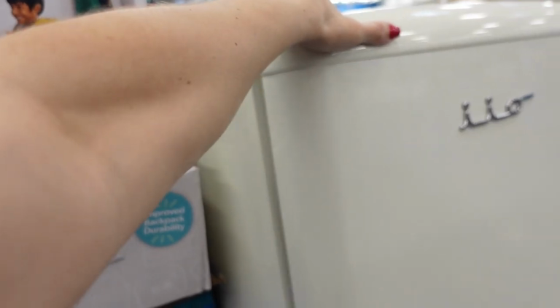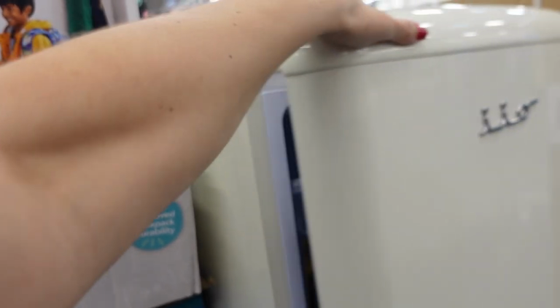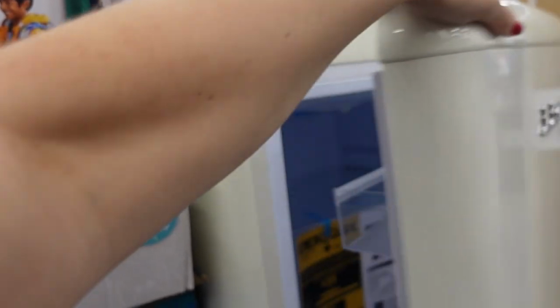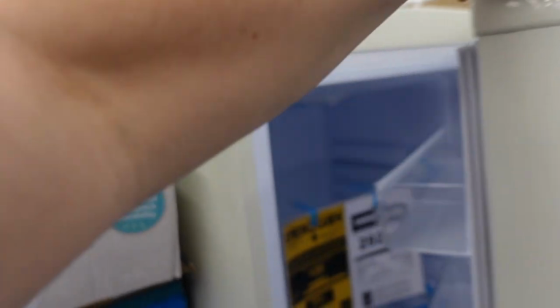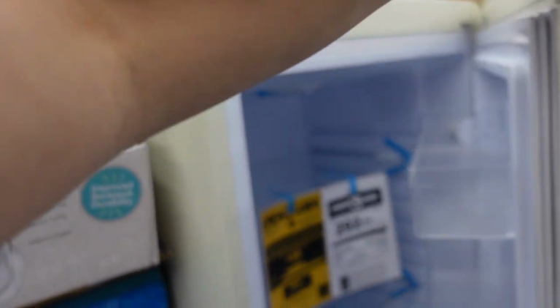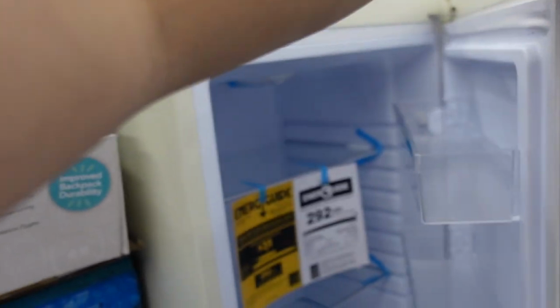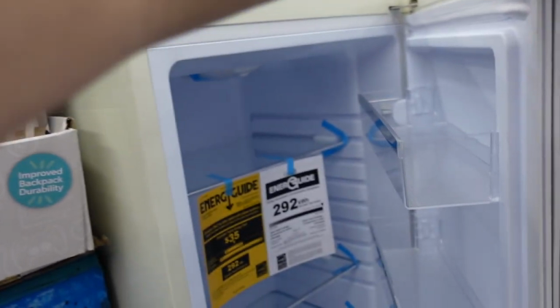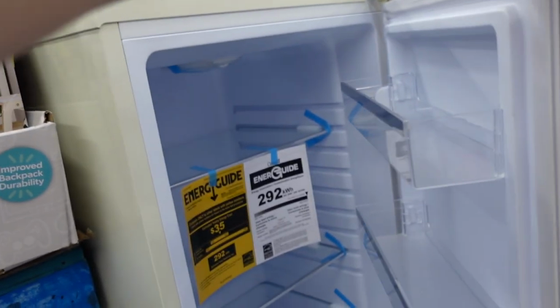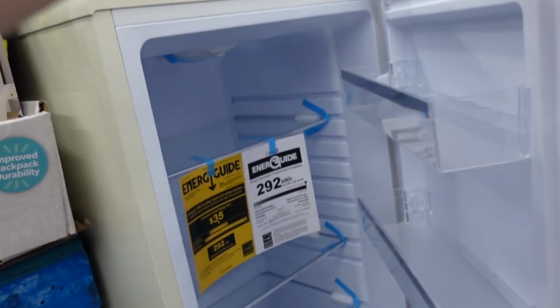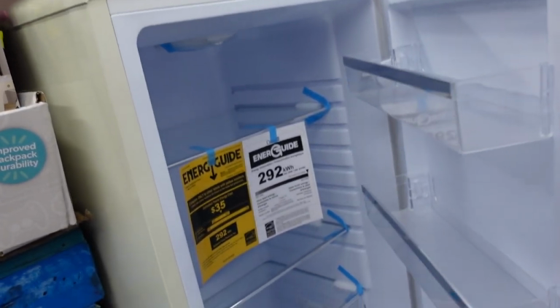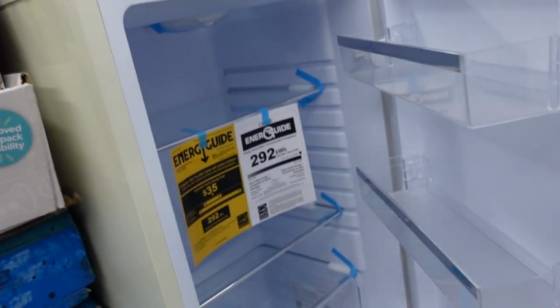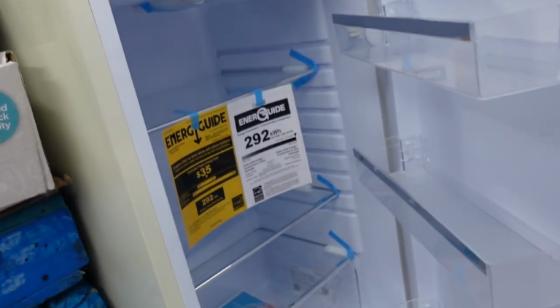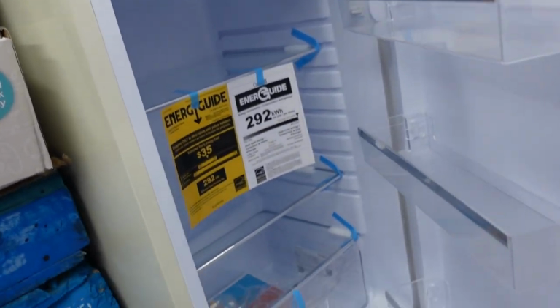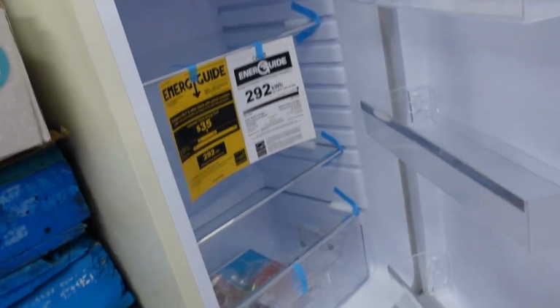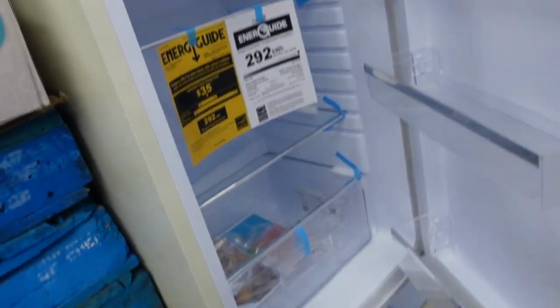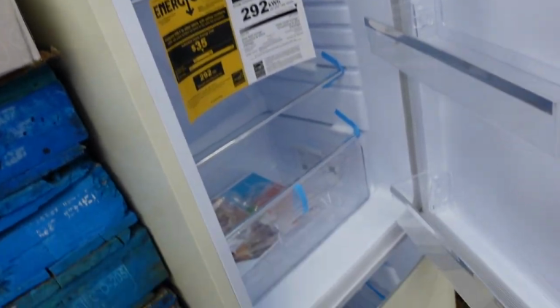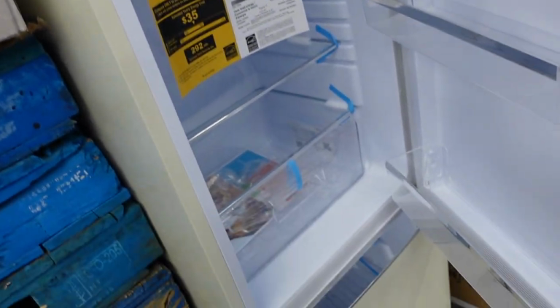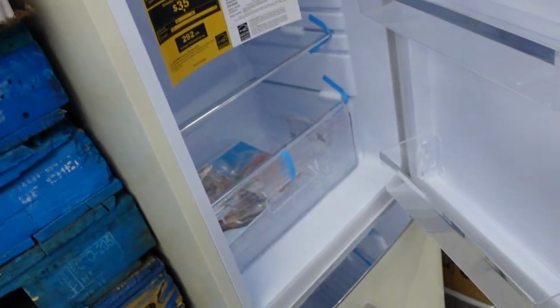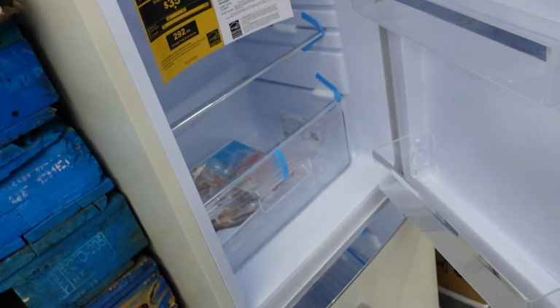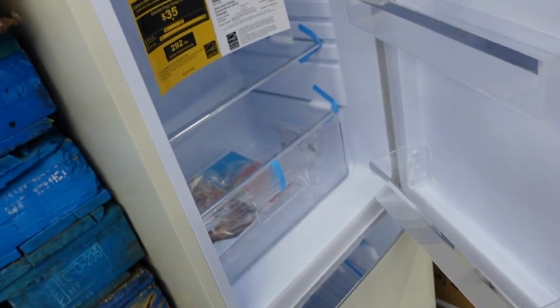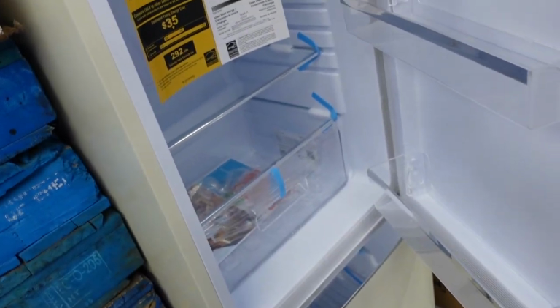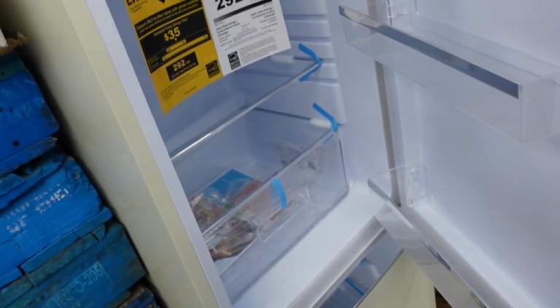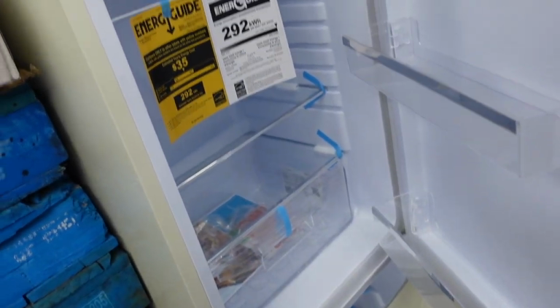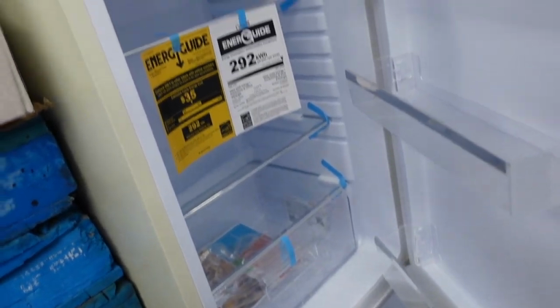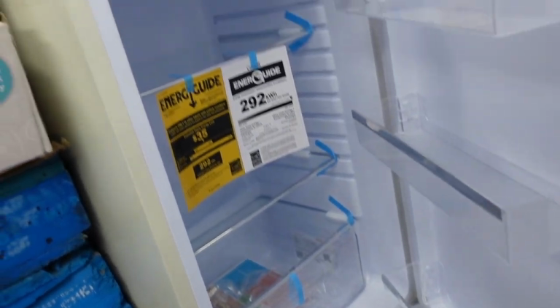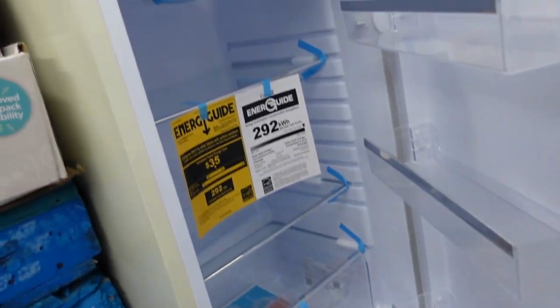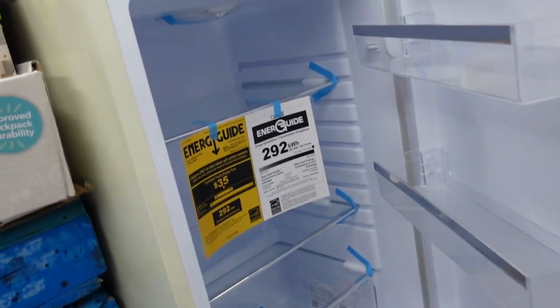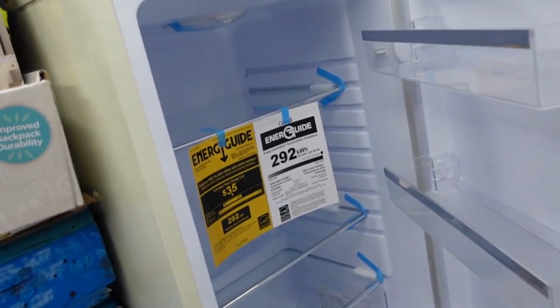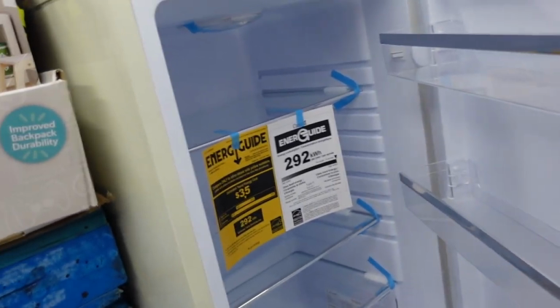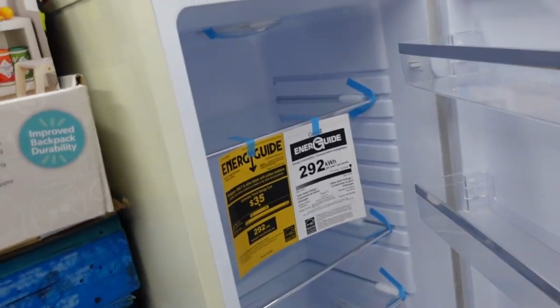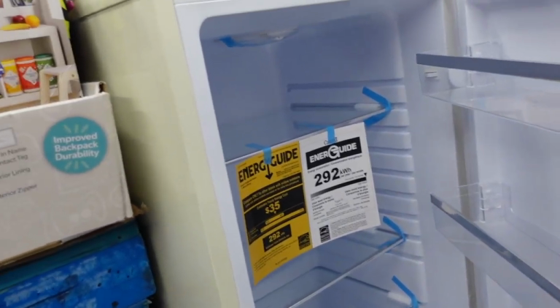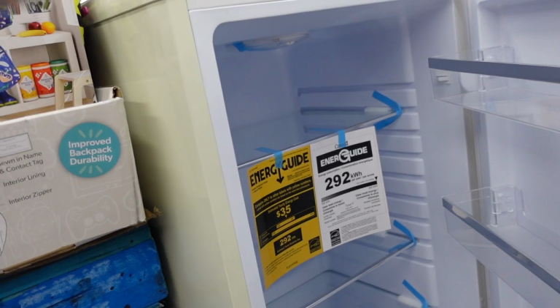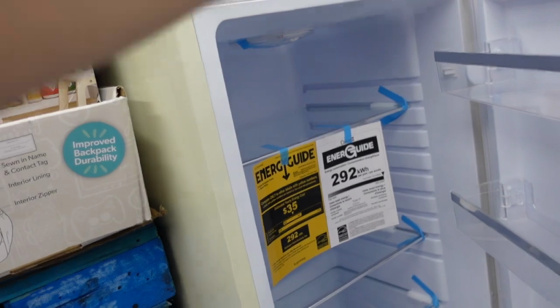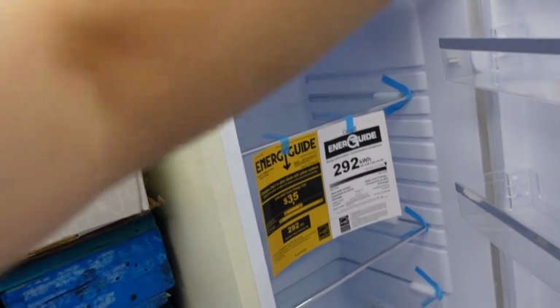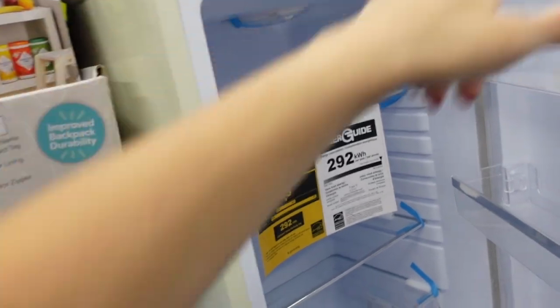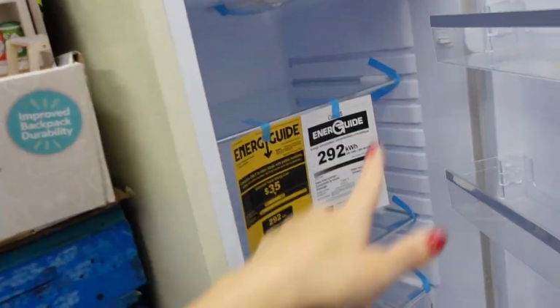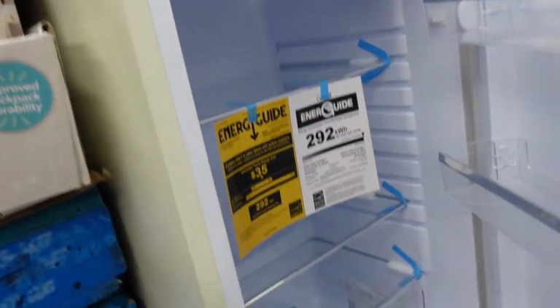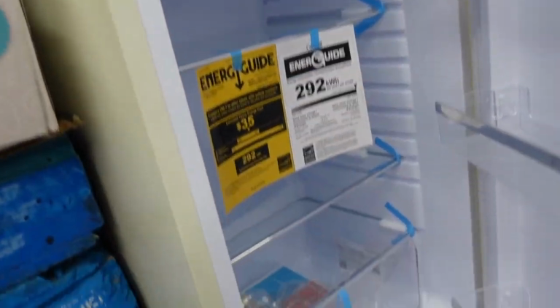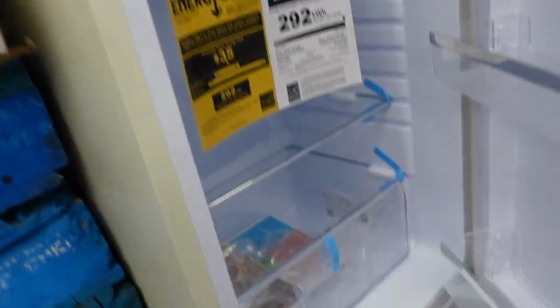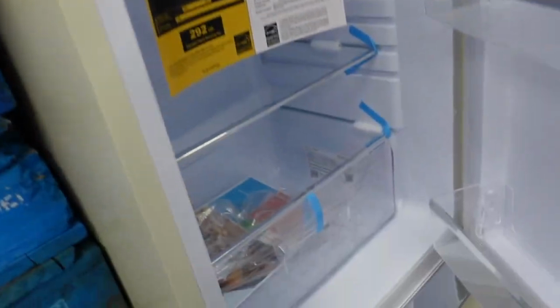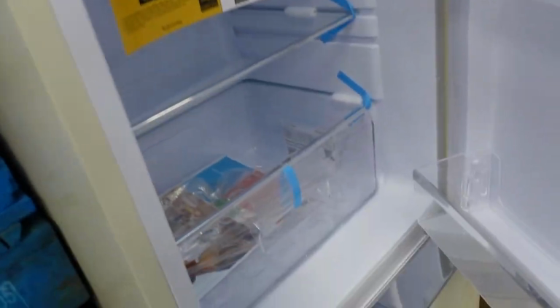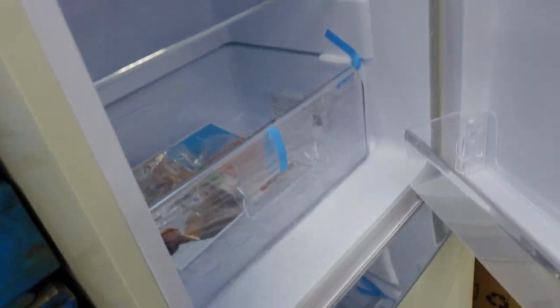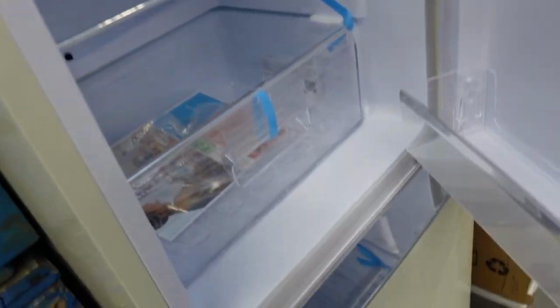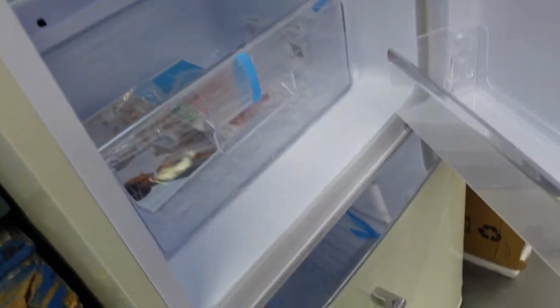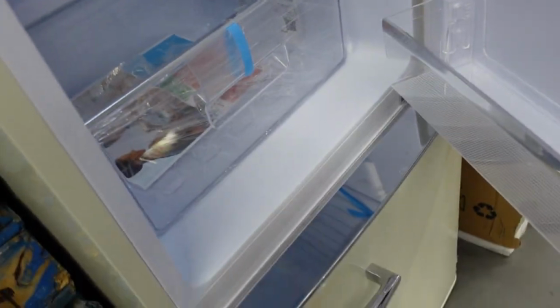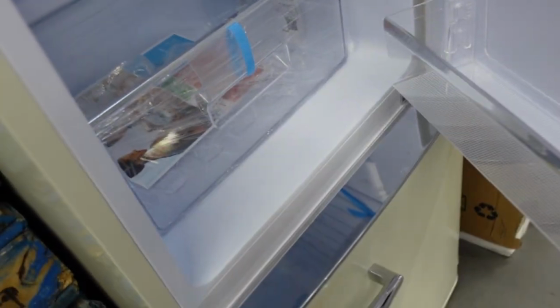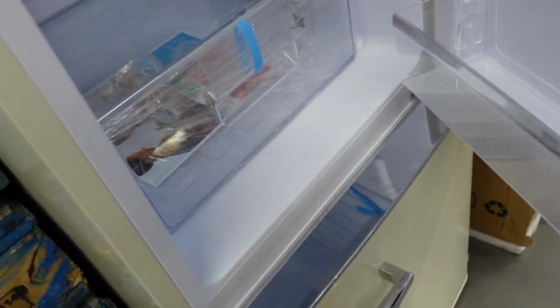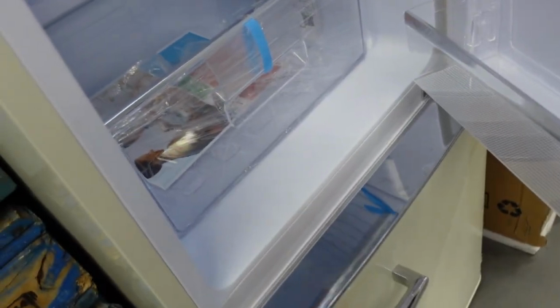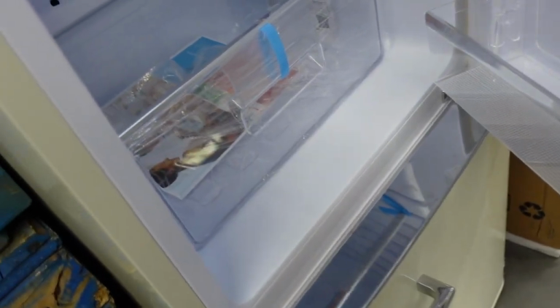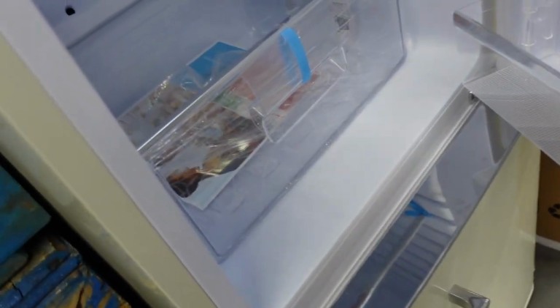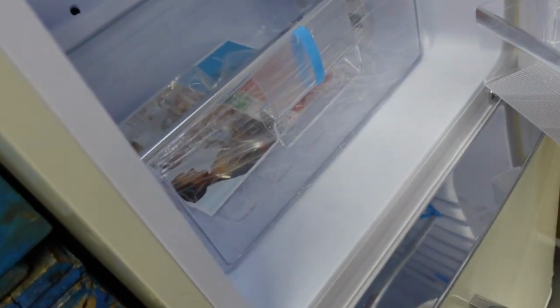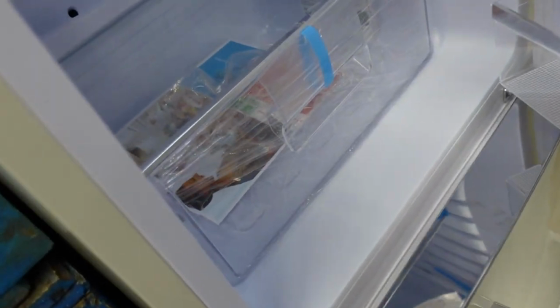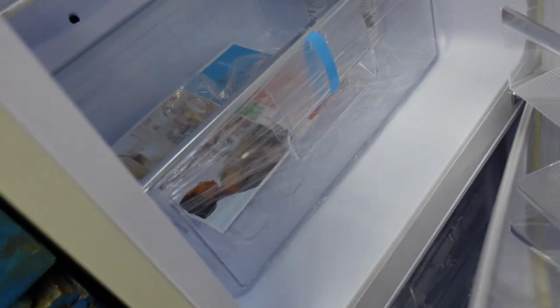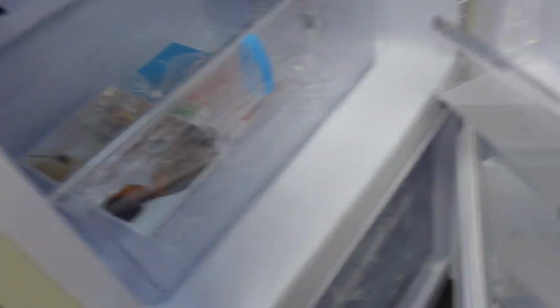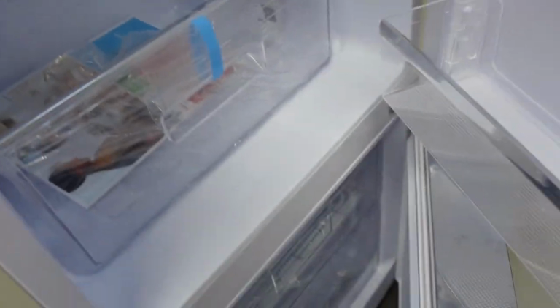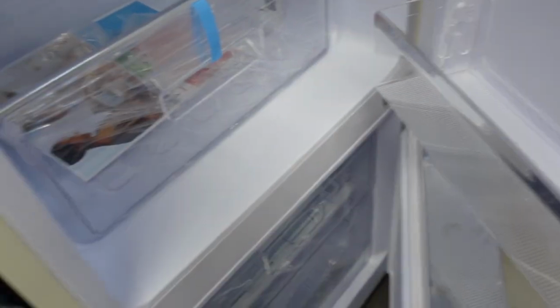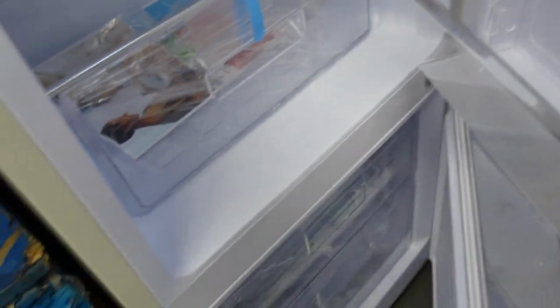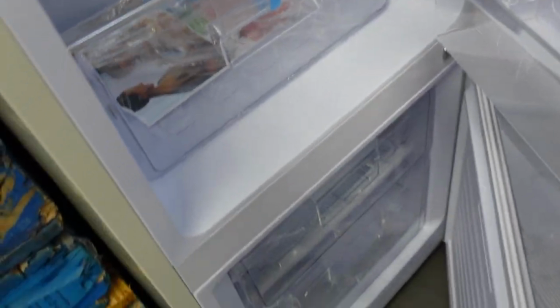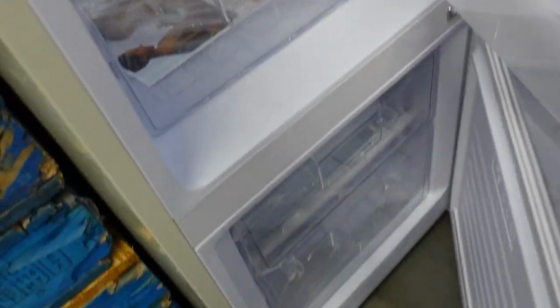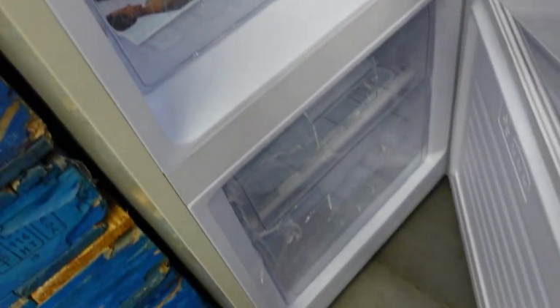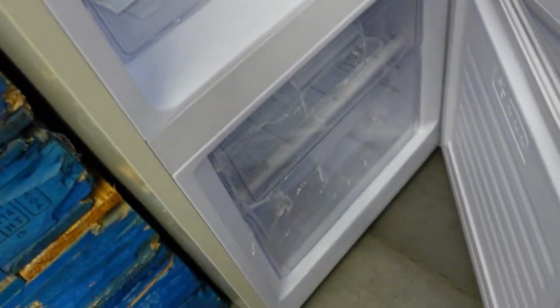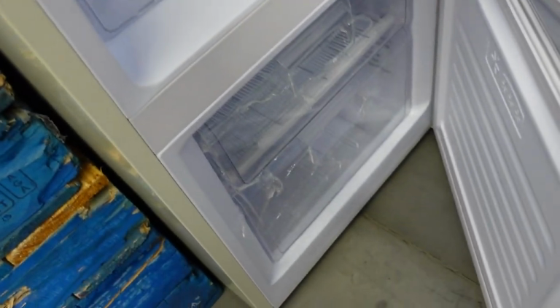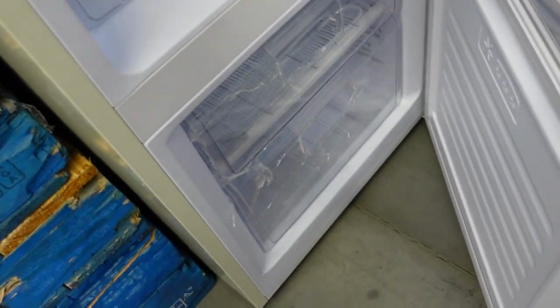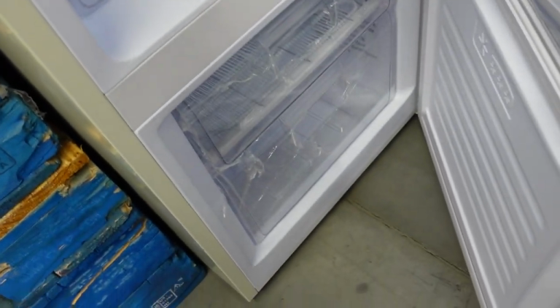Also an old-fashioned refrigerator style item for $179, with a matching freezer.